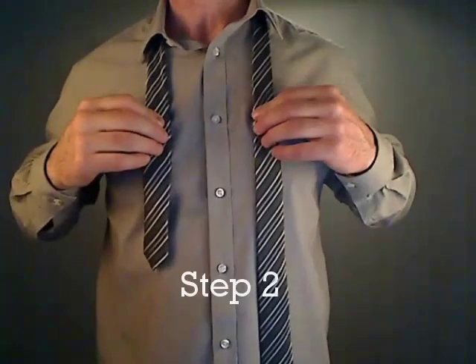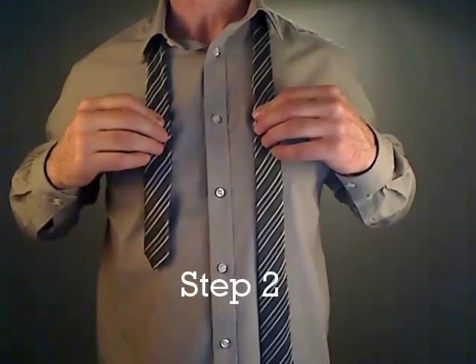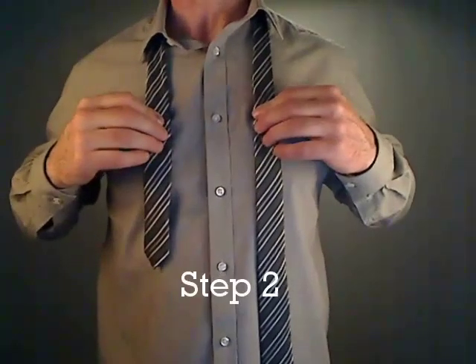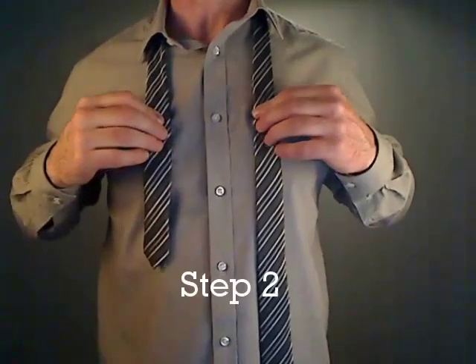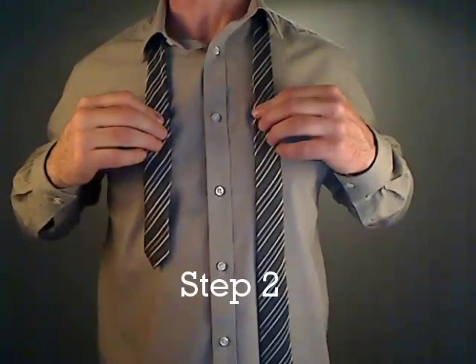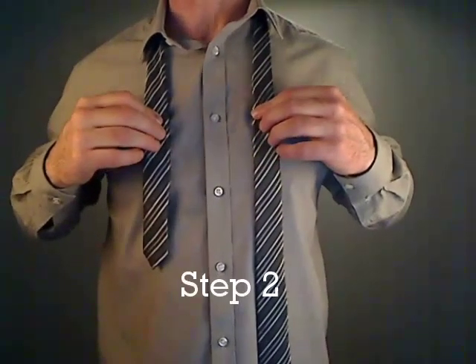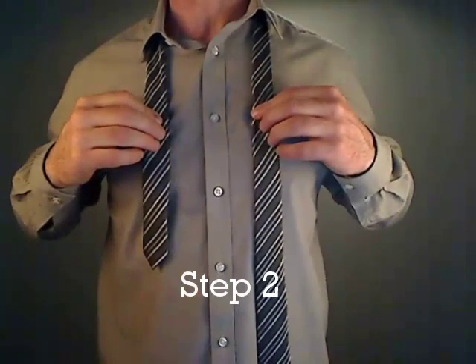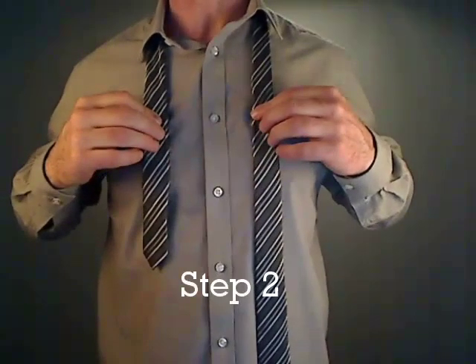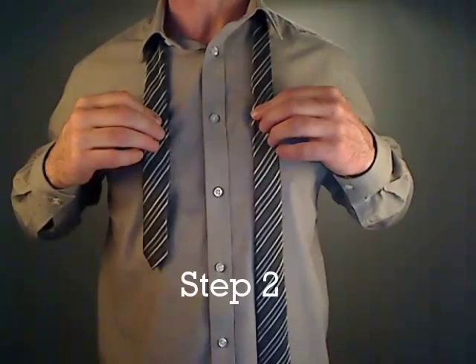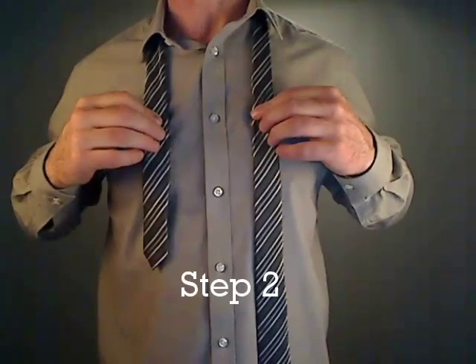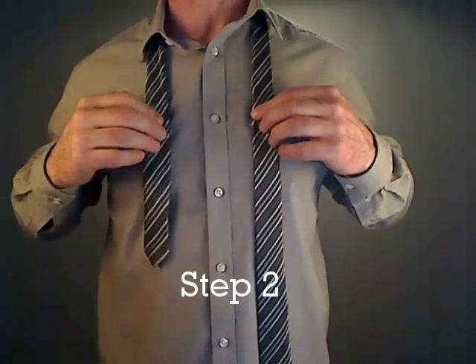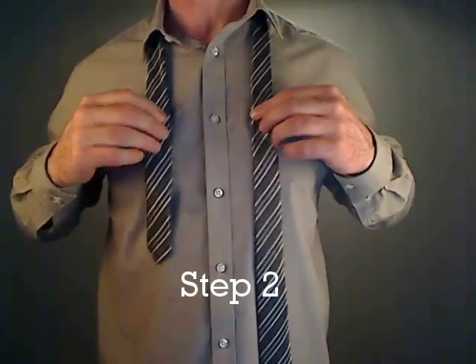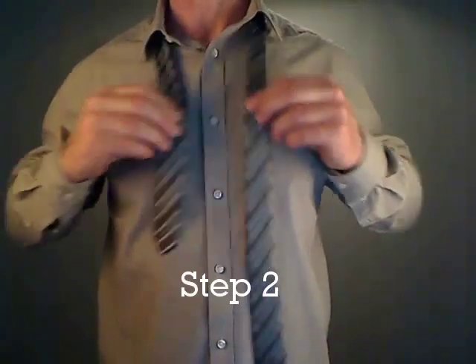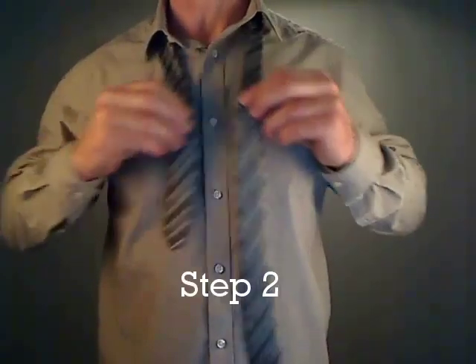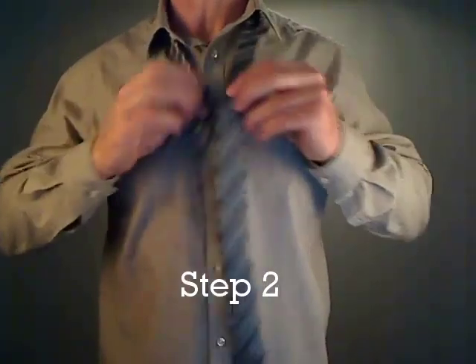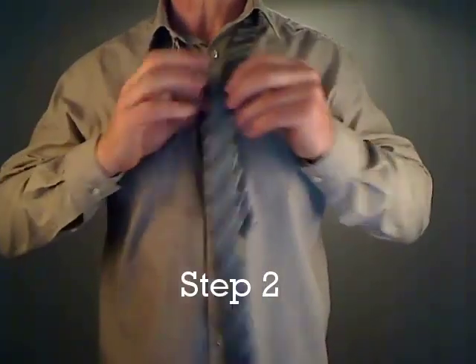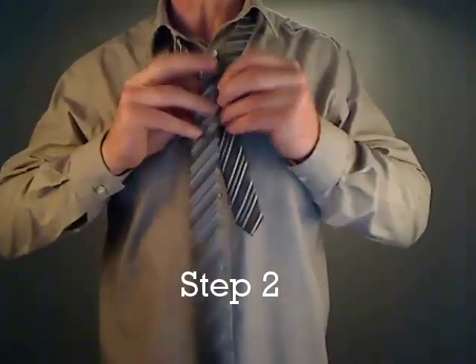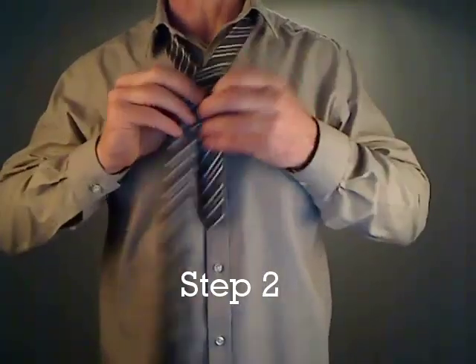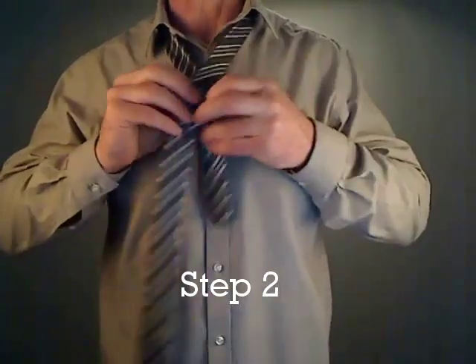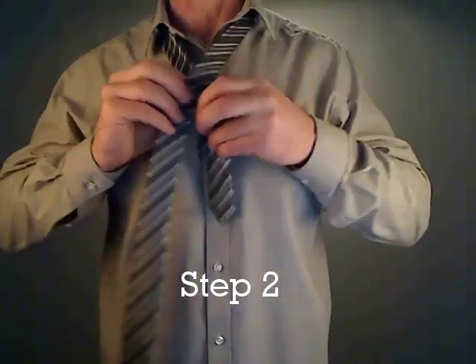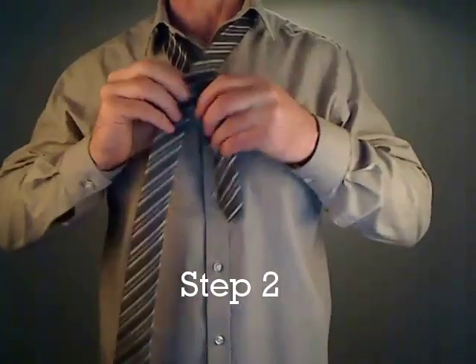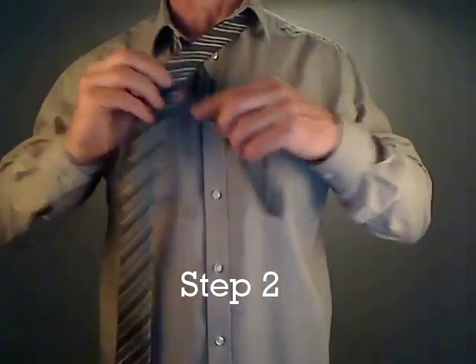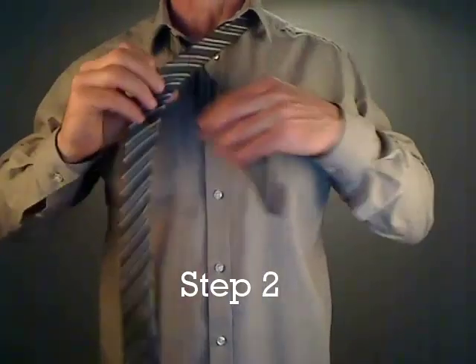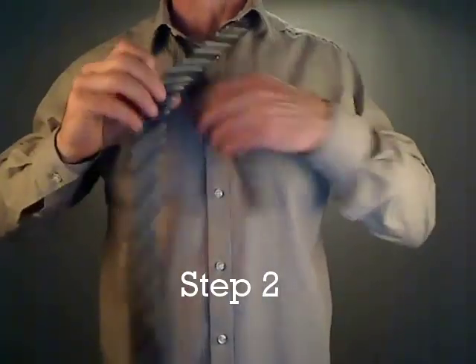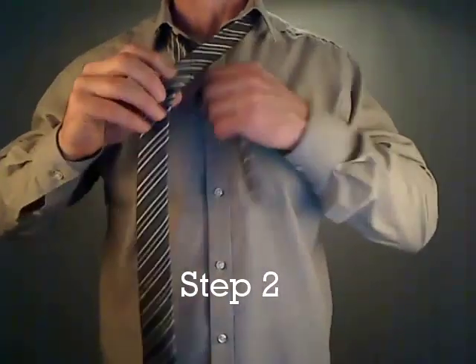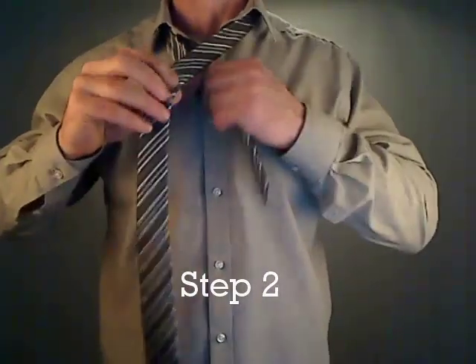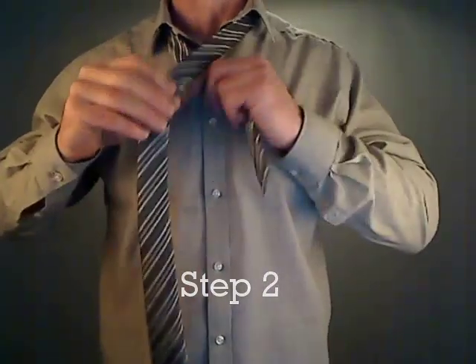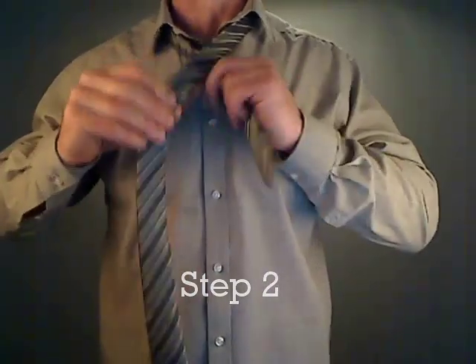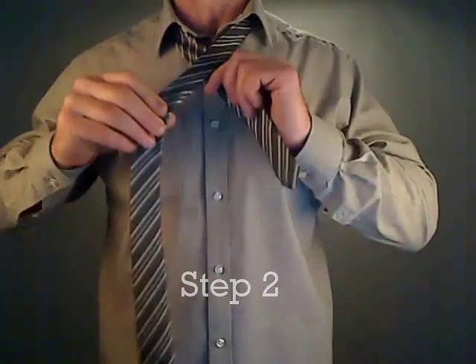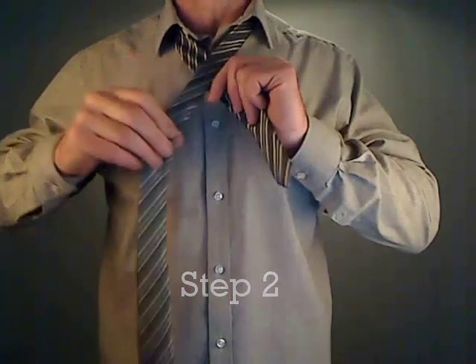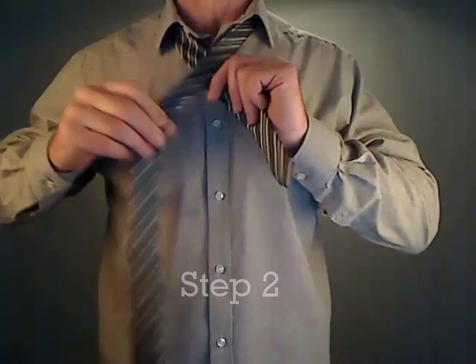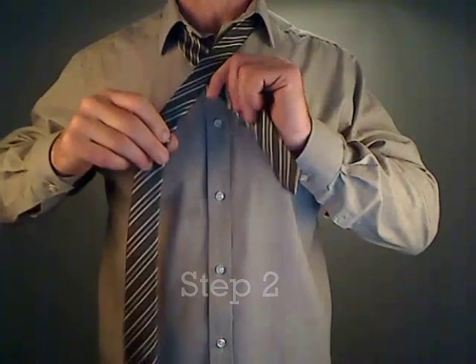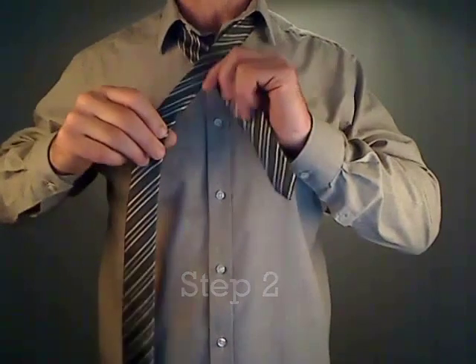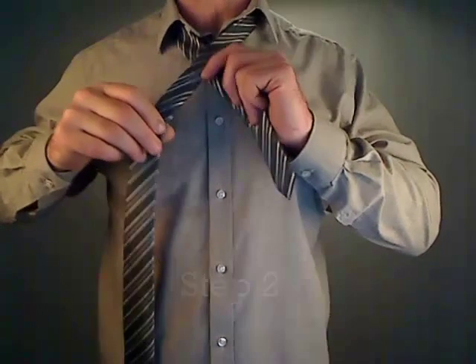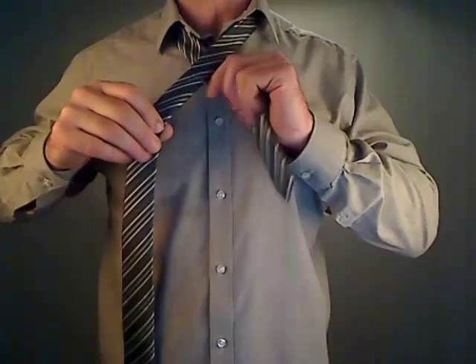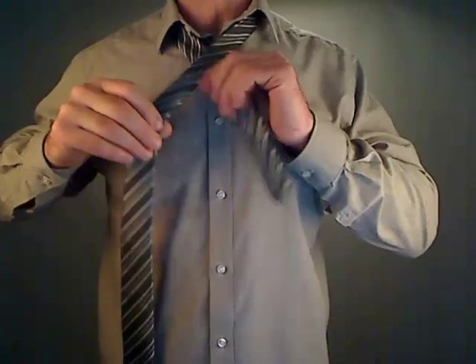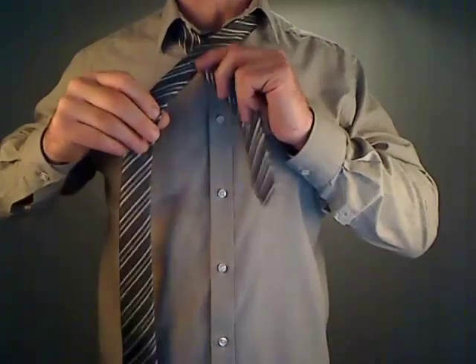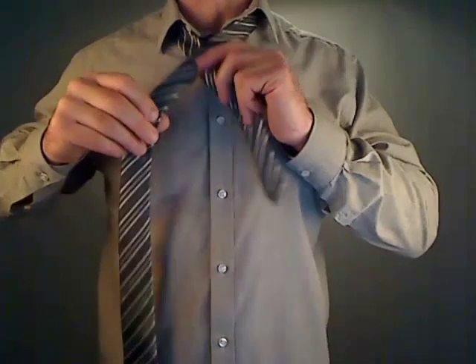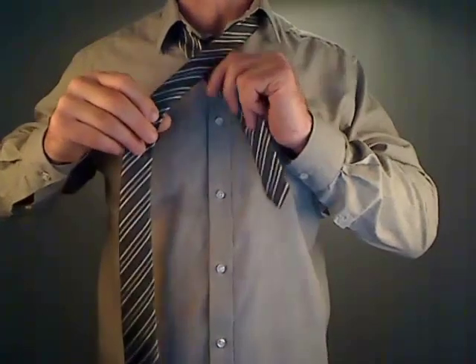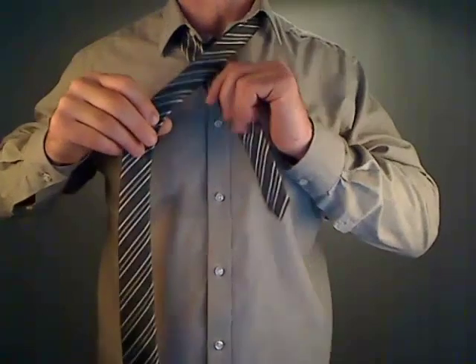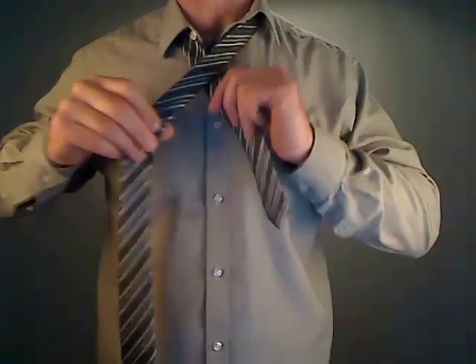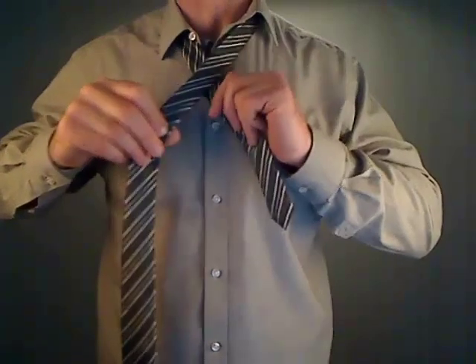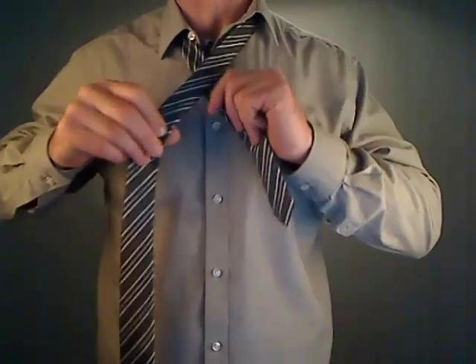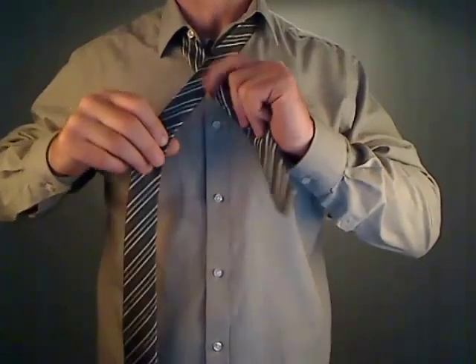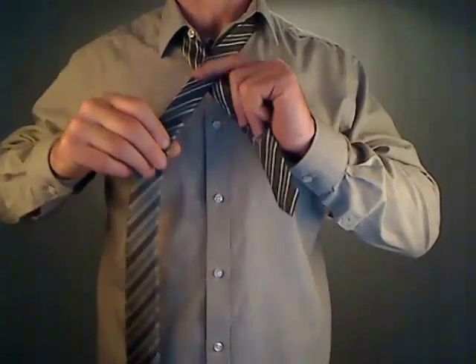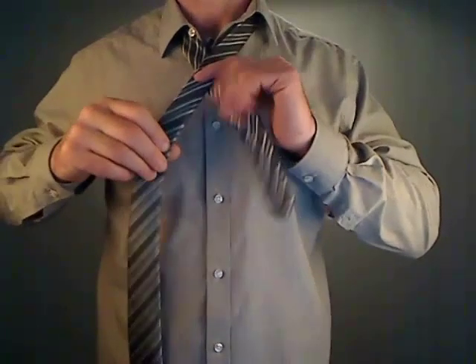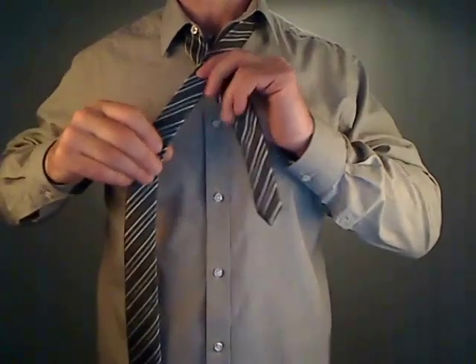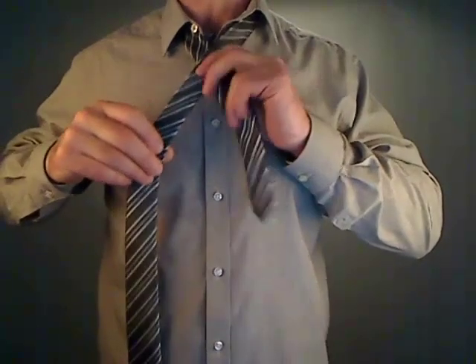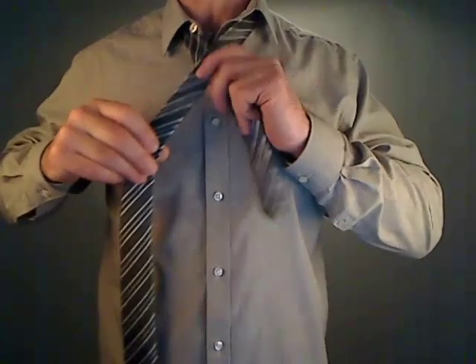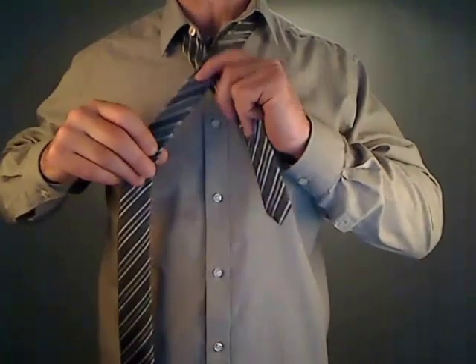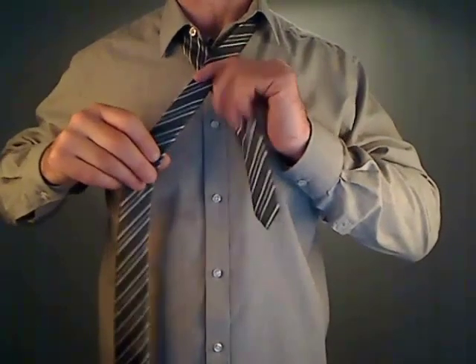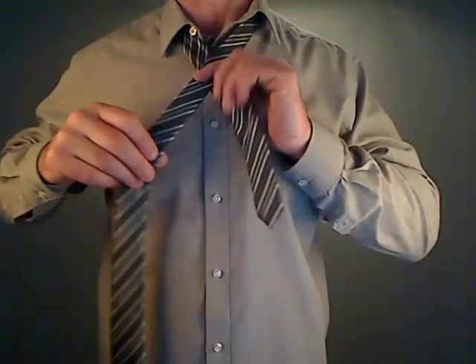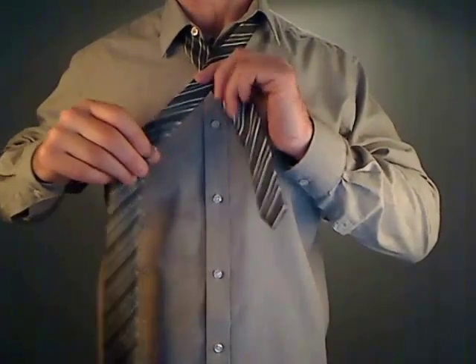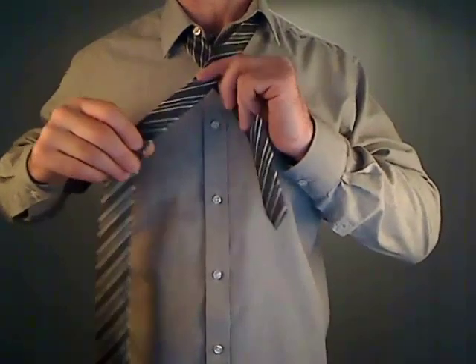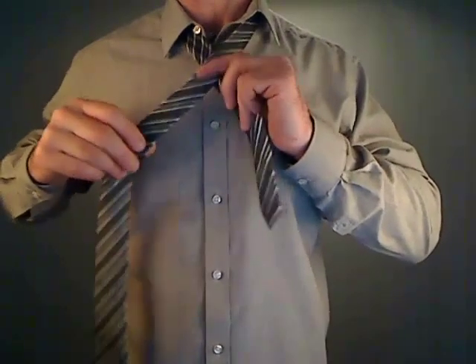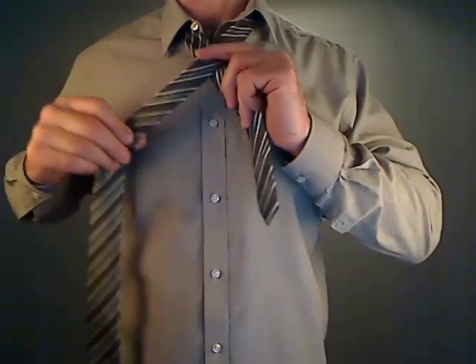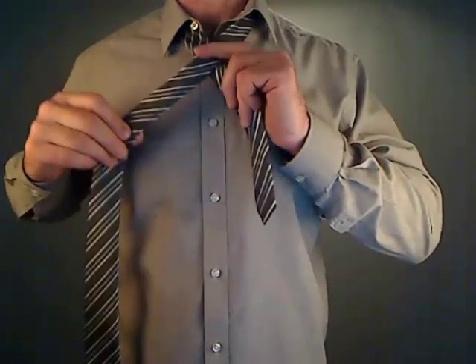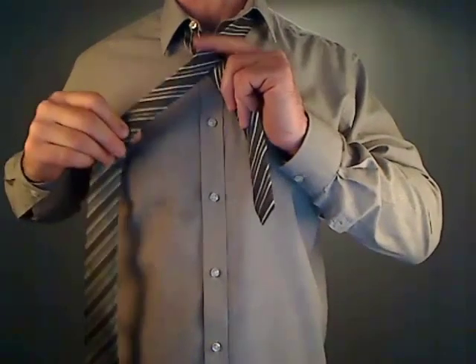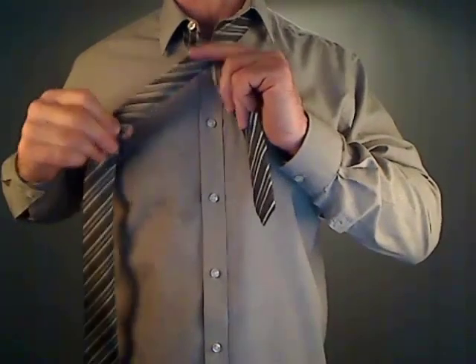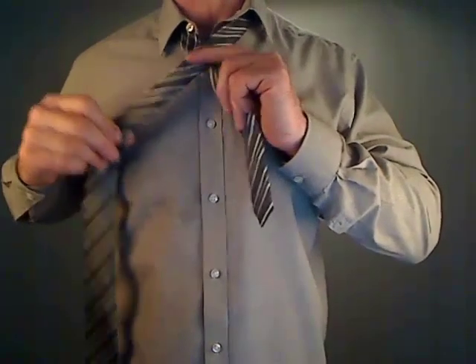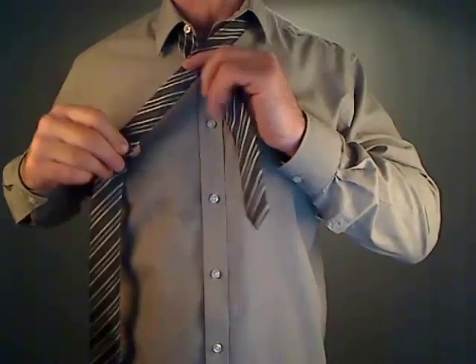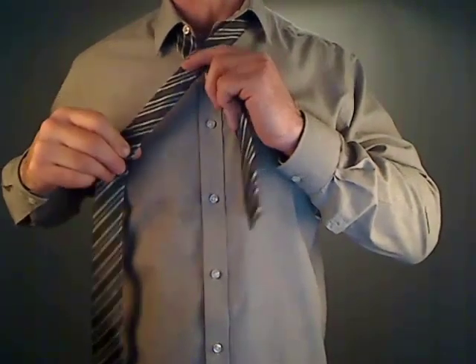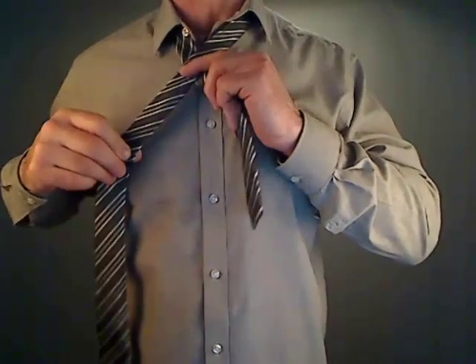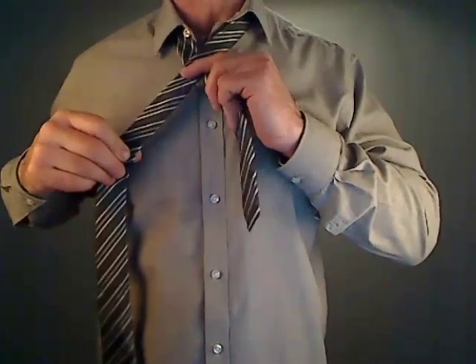Step 2. Bring the wide end of the tie across the narrow end, above it, to the right.